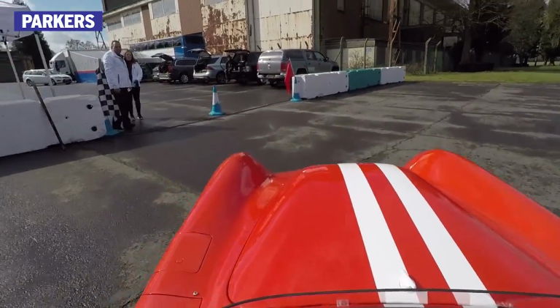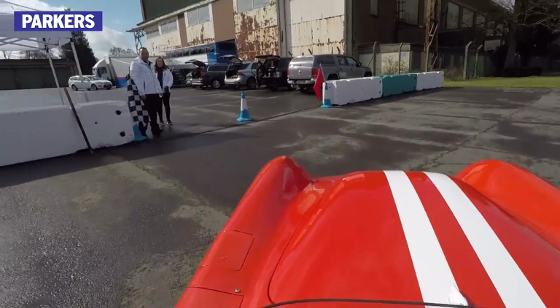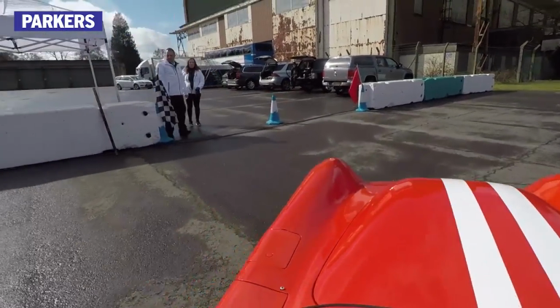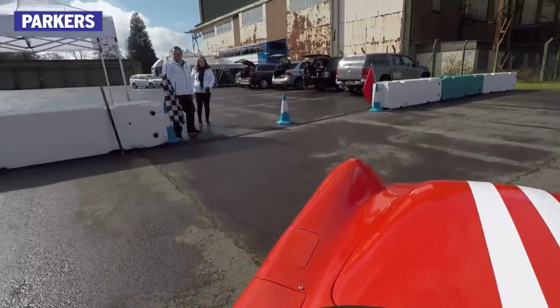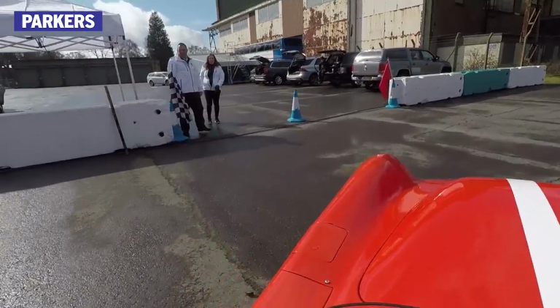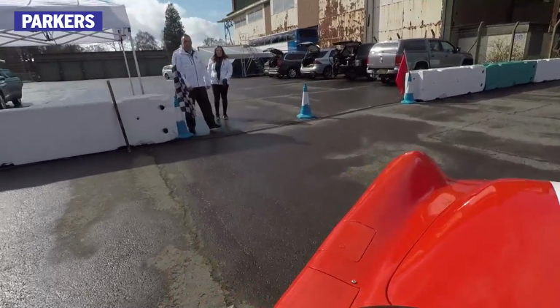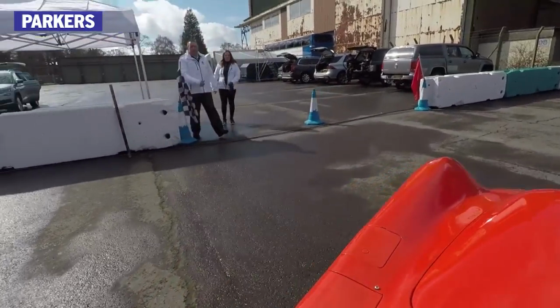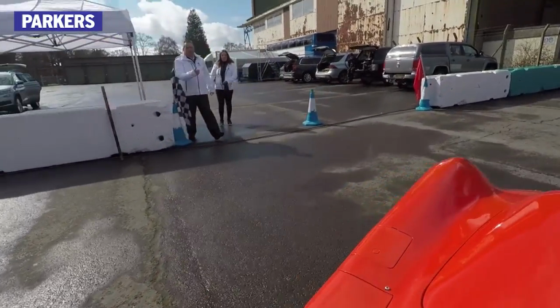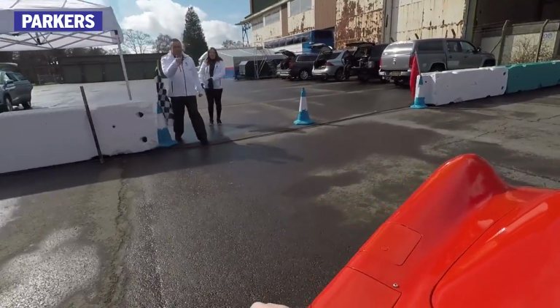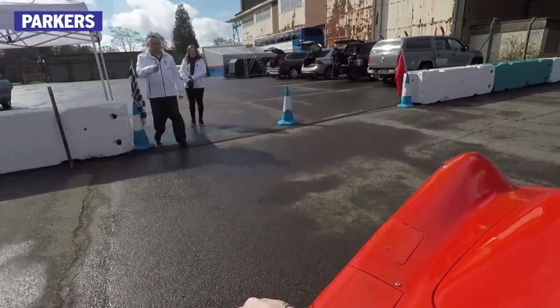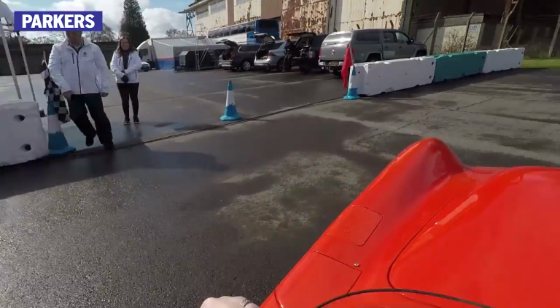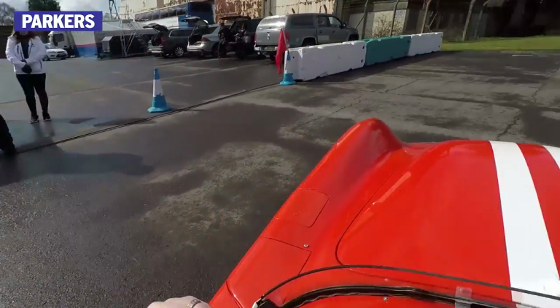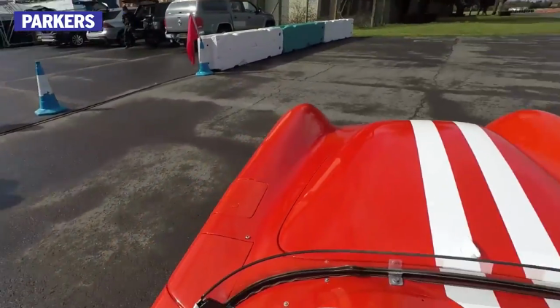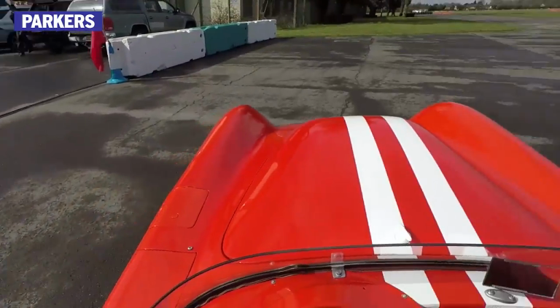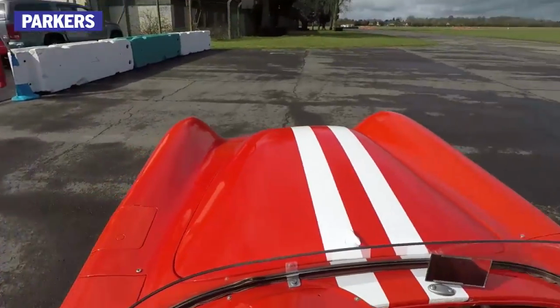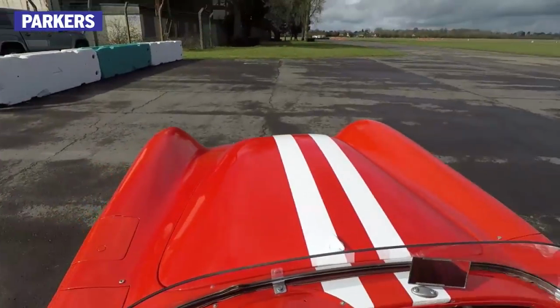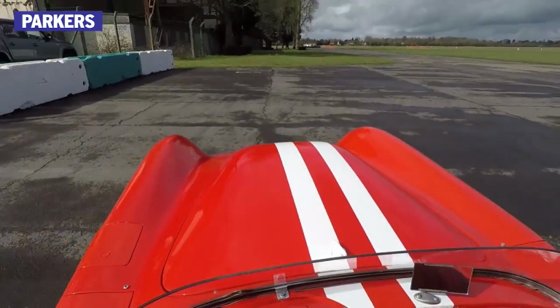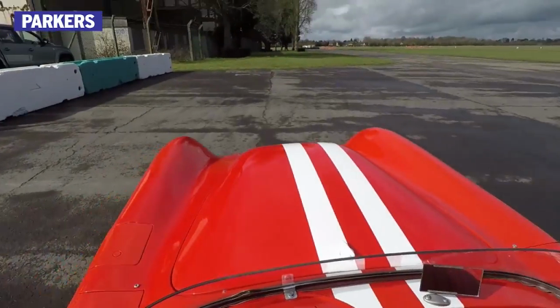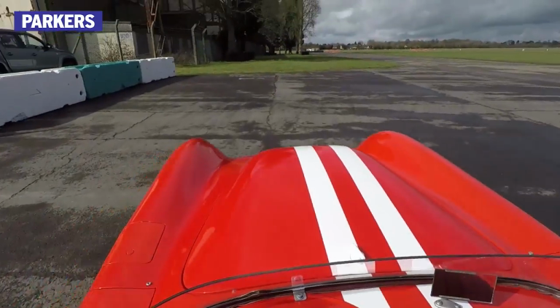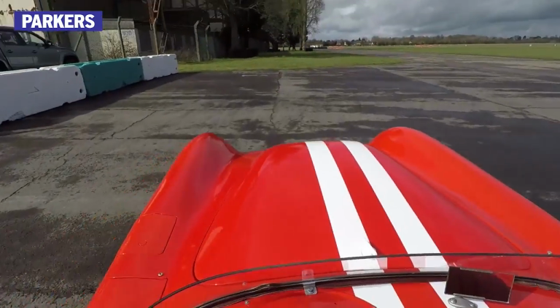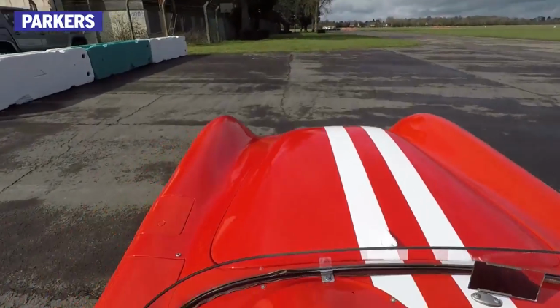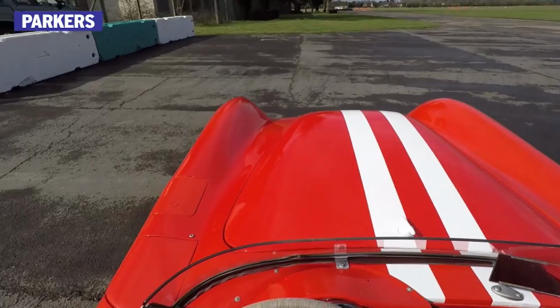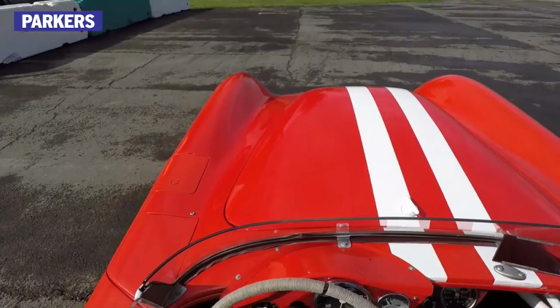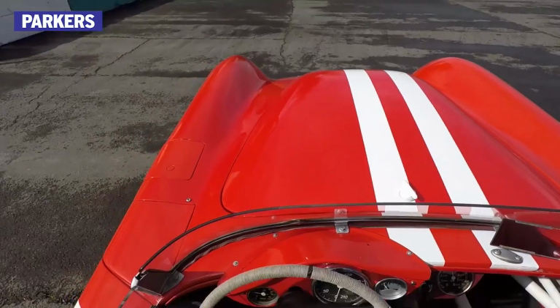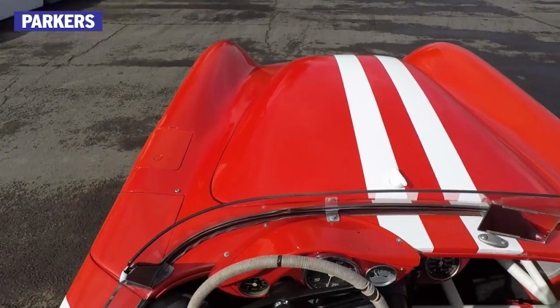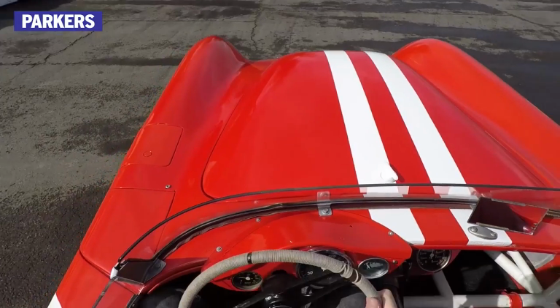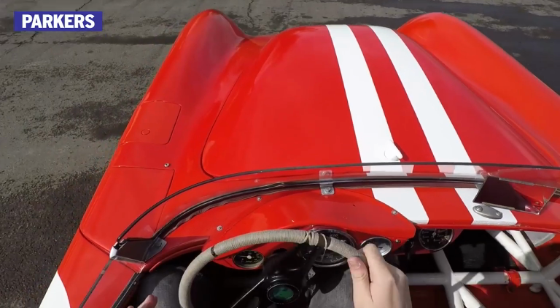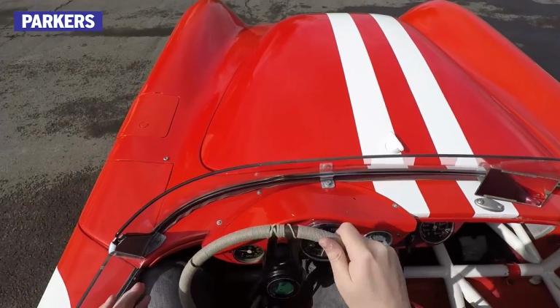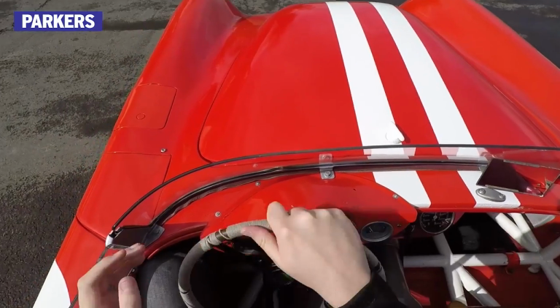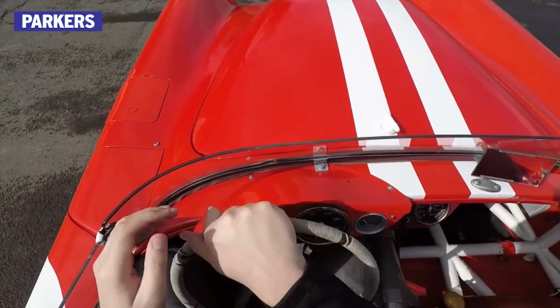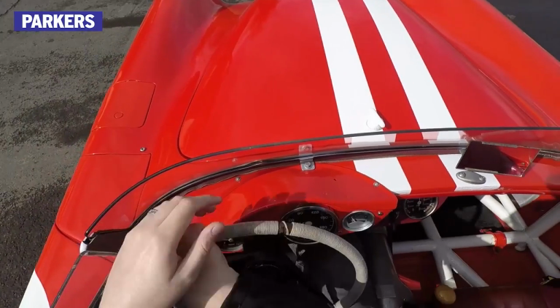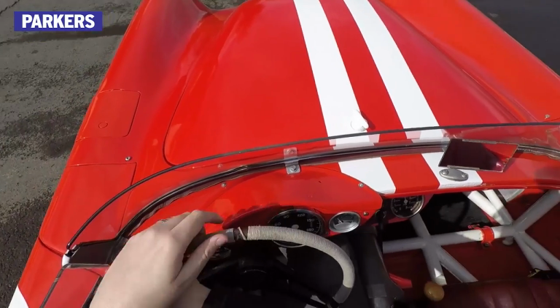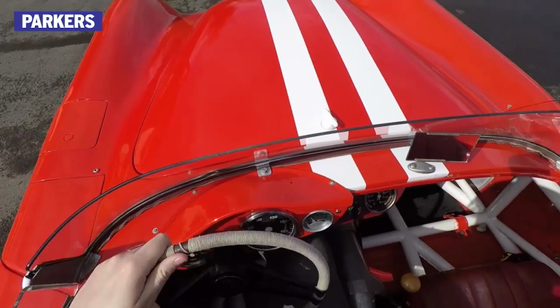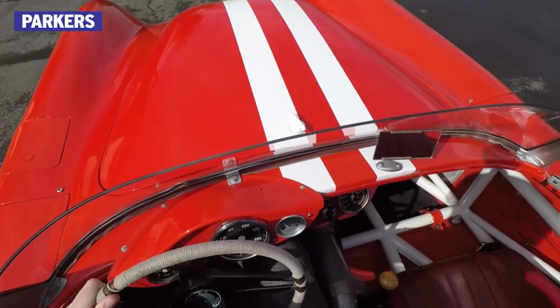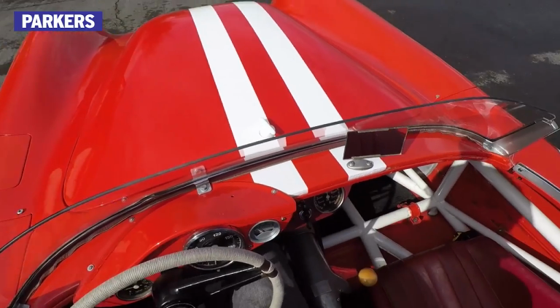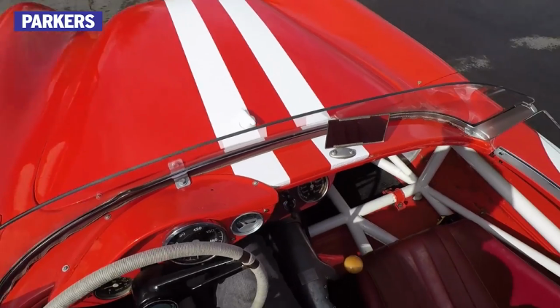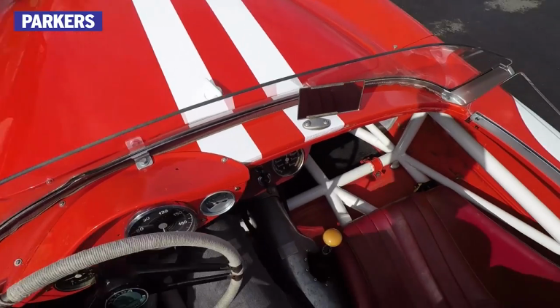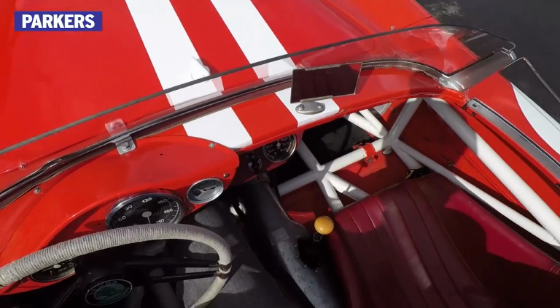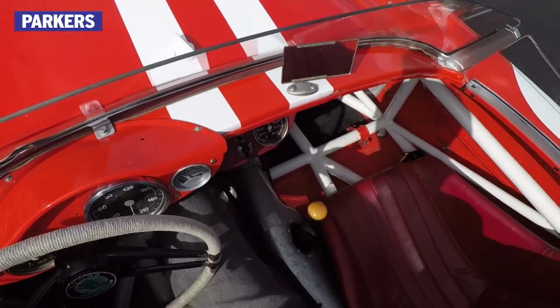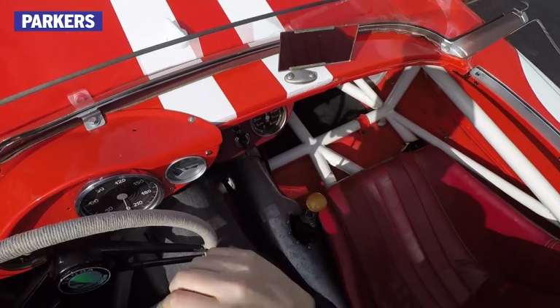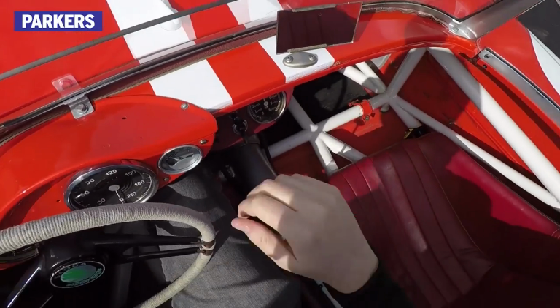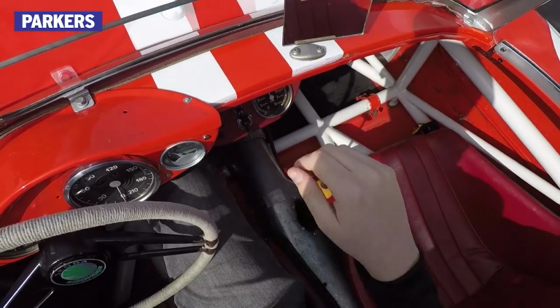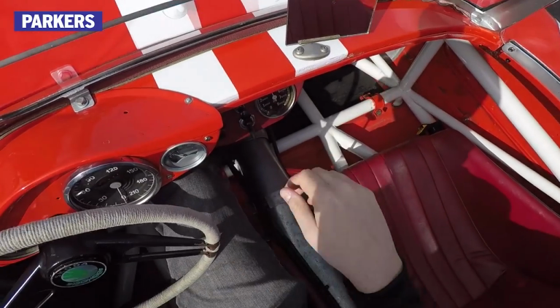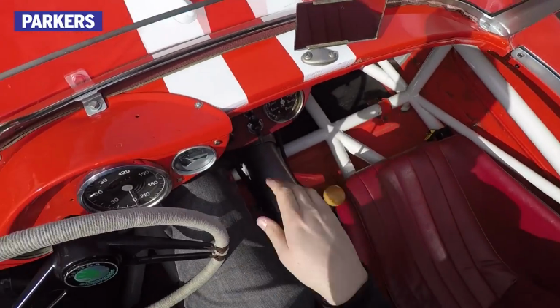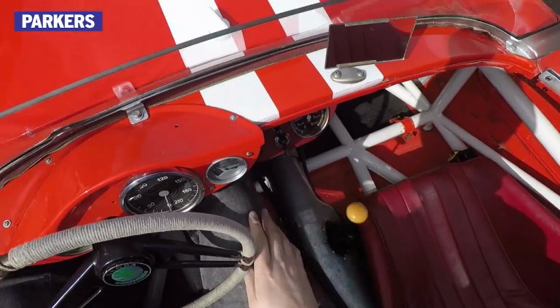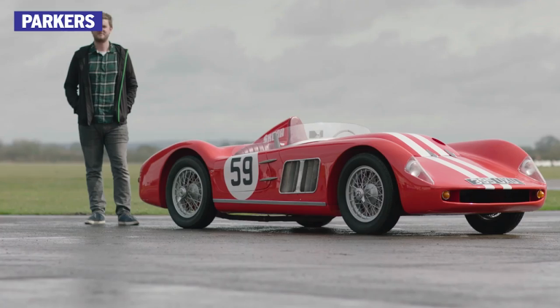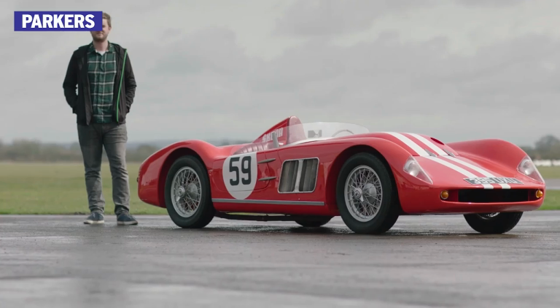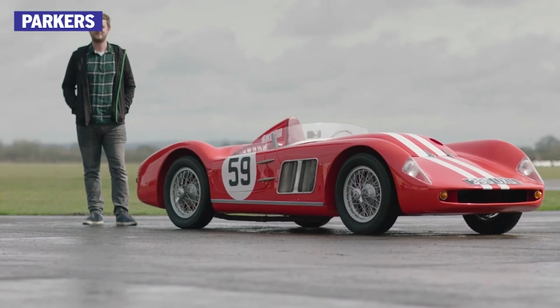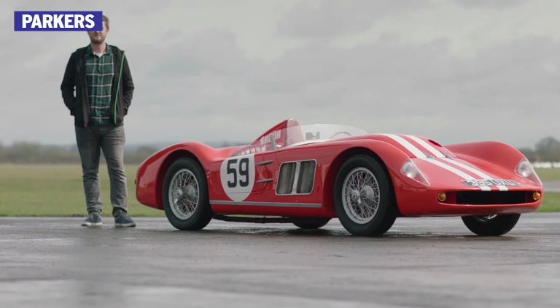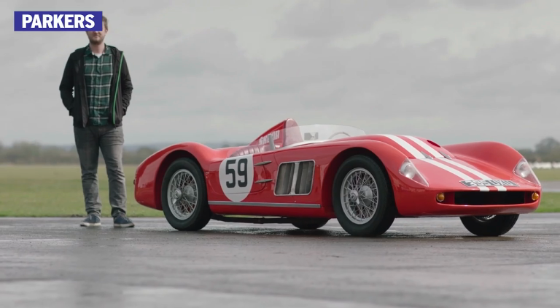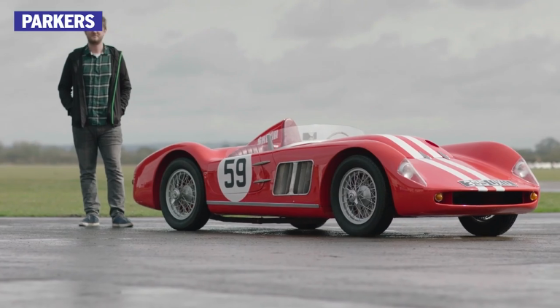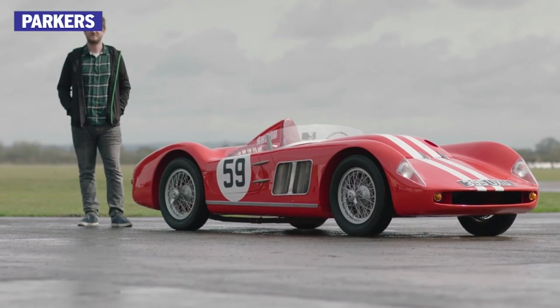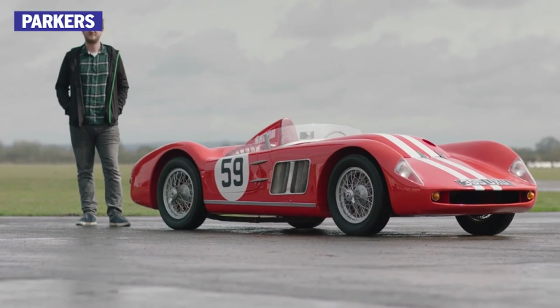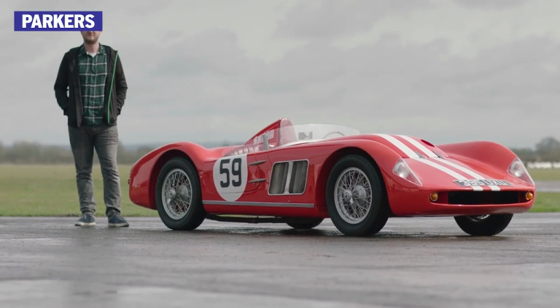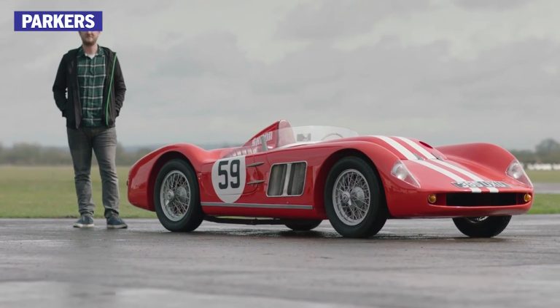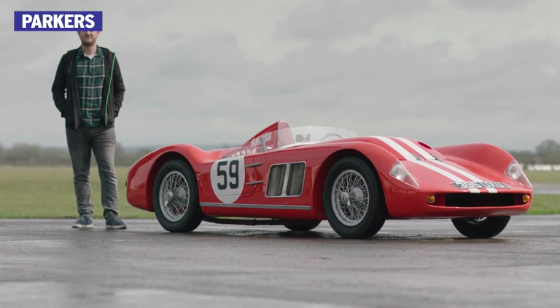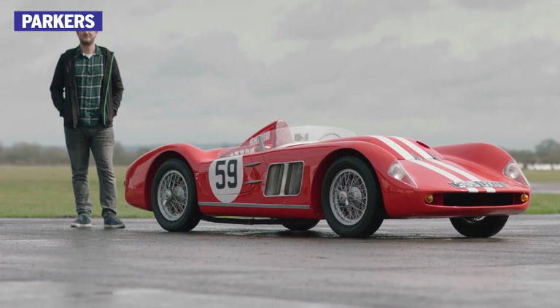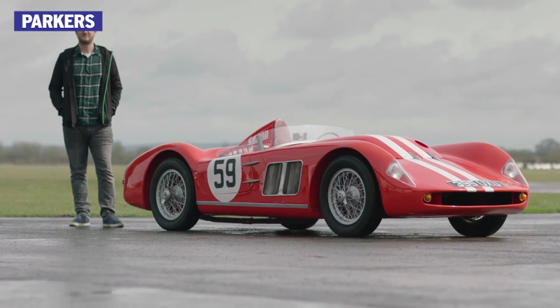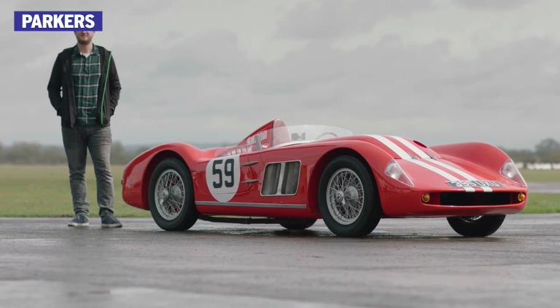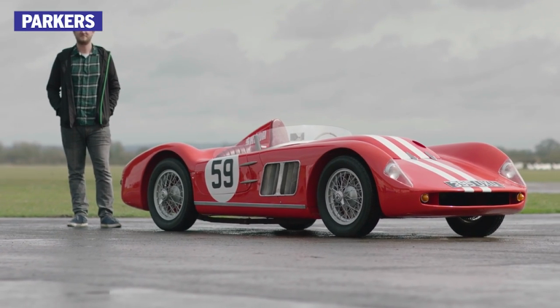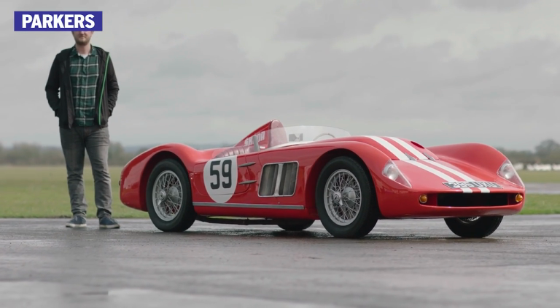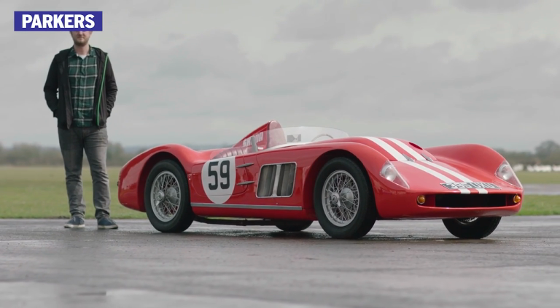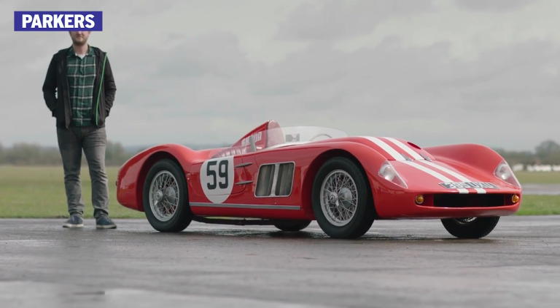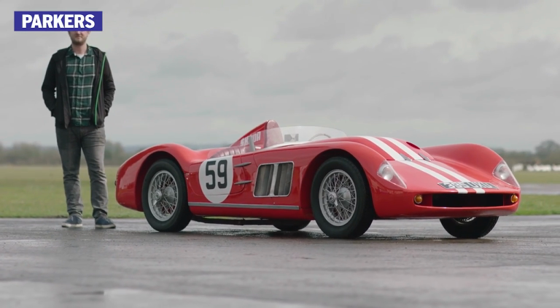A car weighing barely half a ton that offers terrifying speeds to anyone brave enough. It's an experience I certainly won't be forgetting in a hurry.